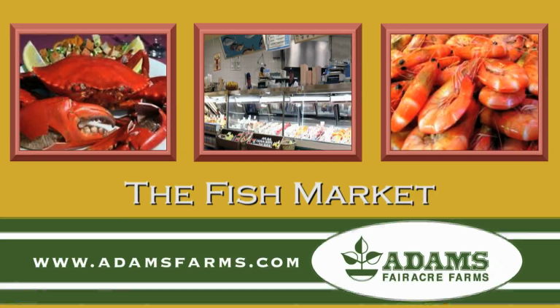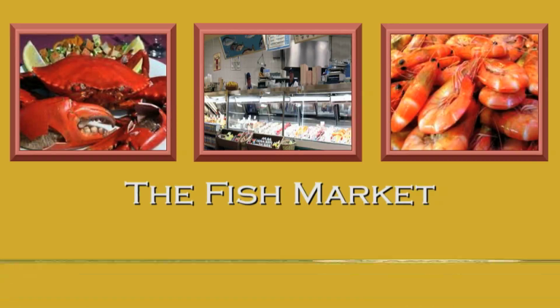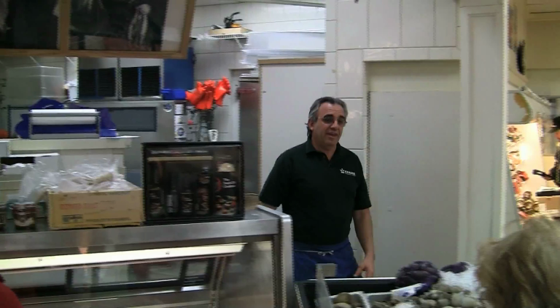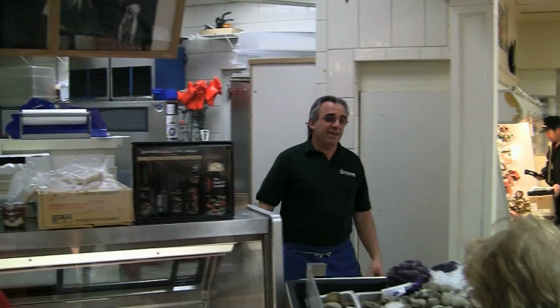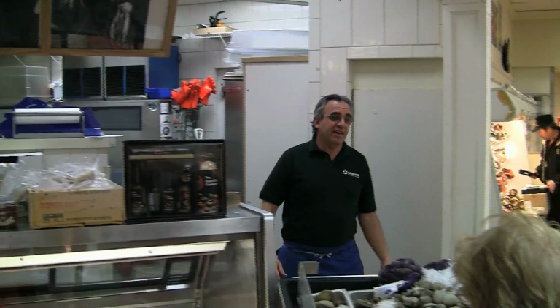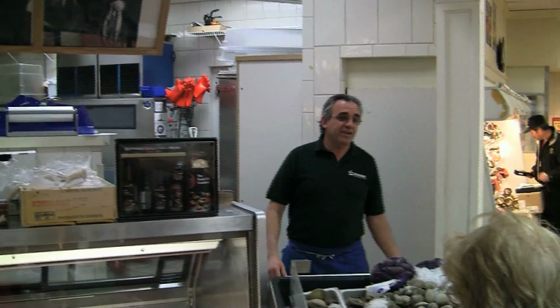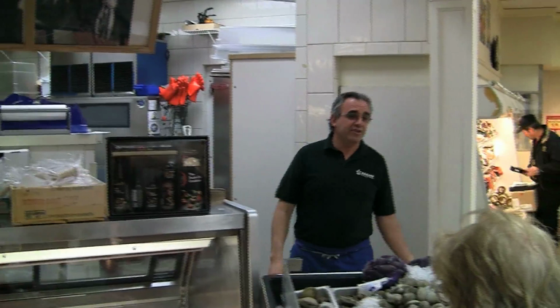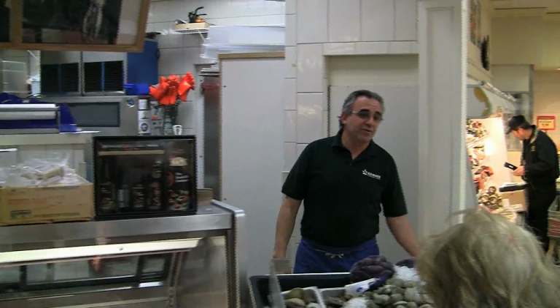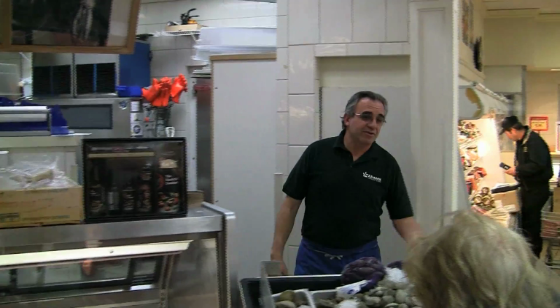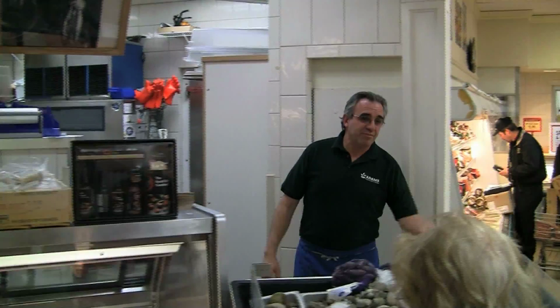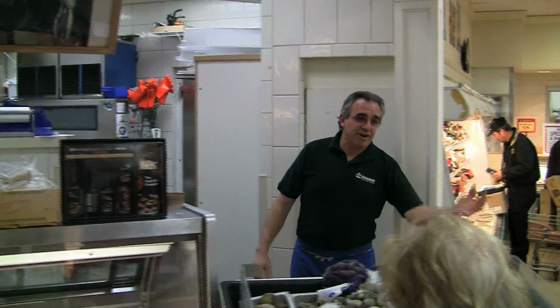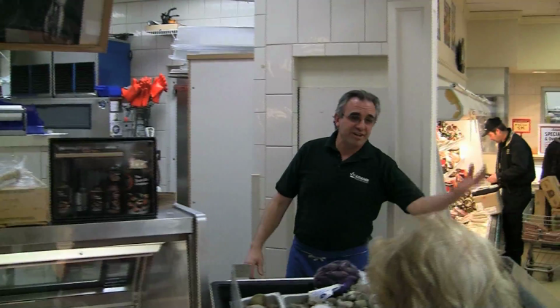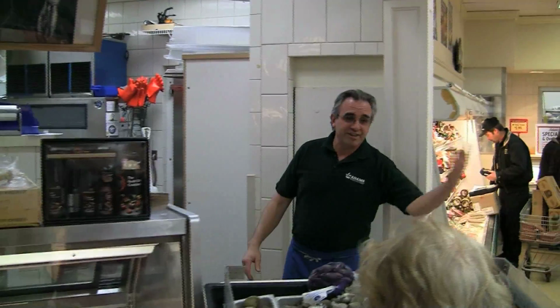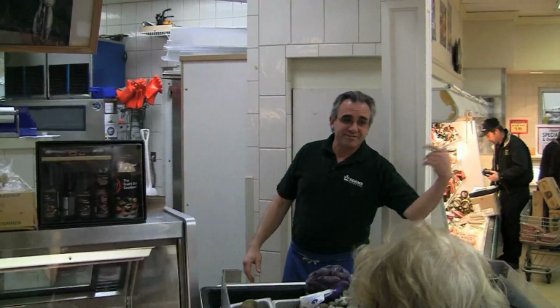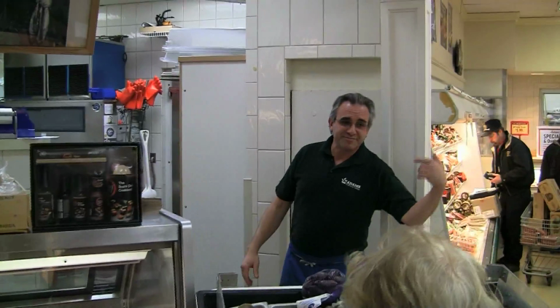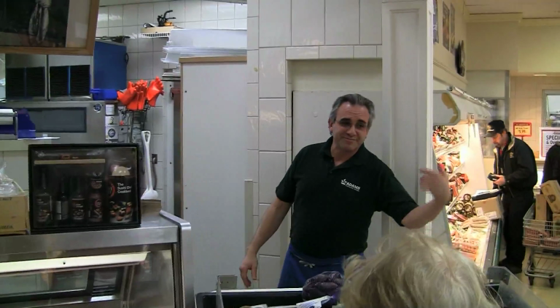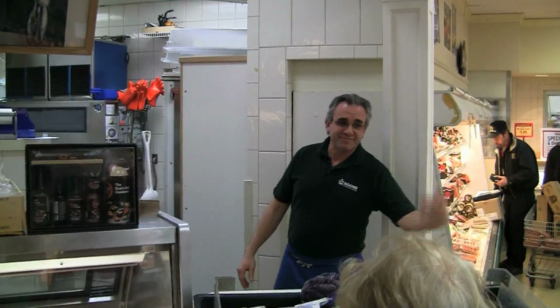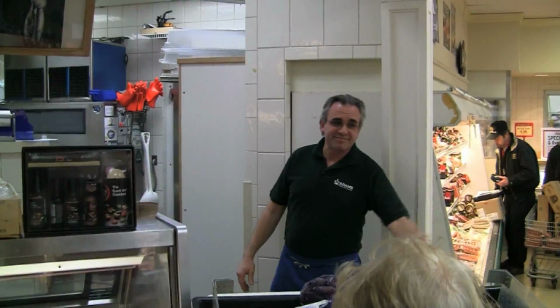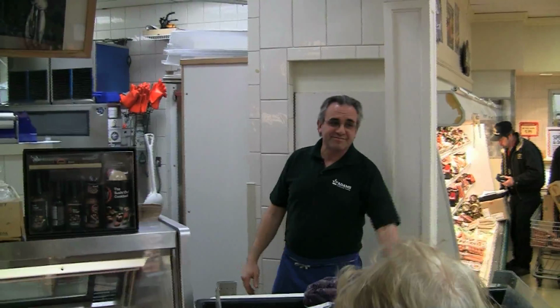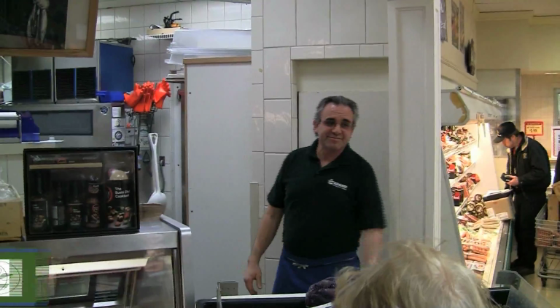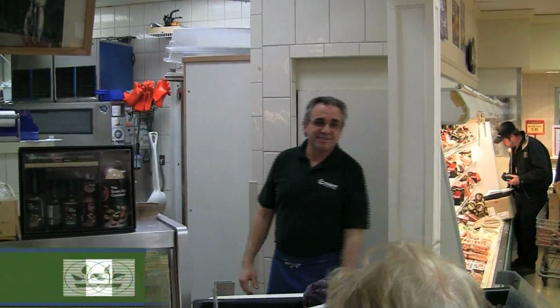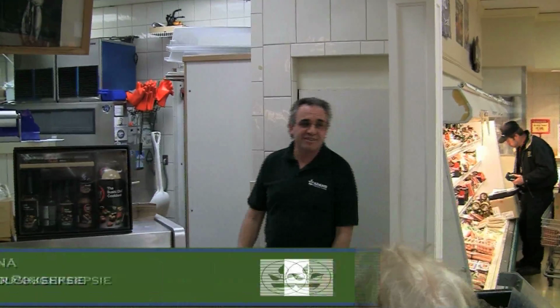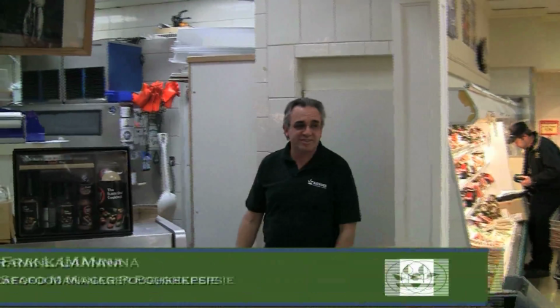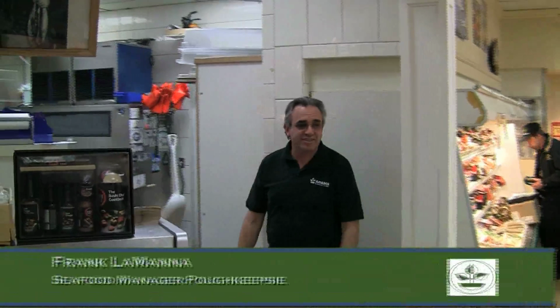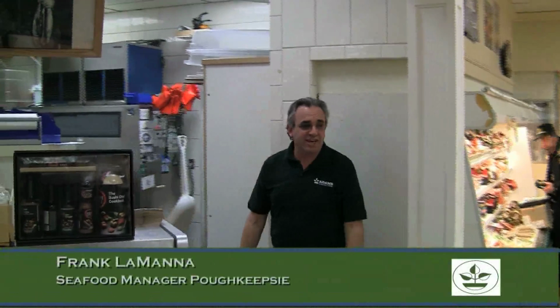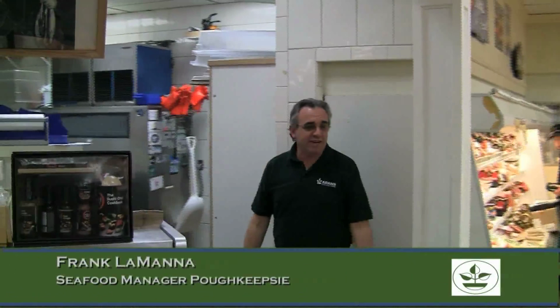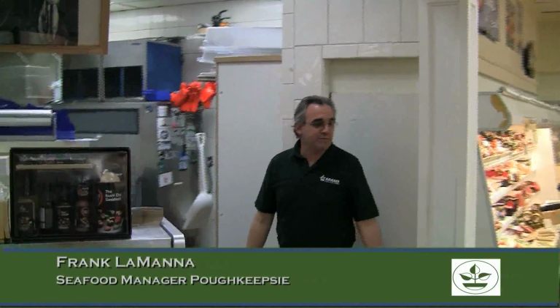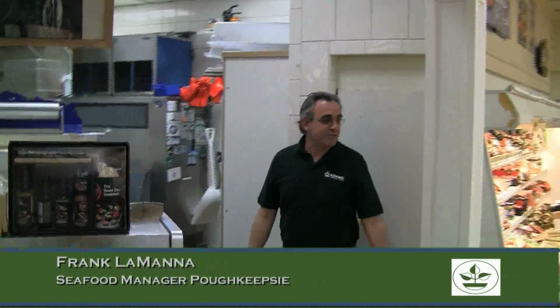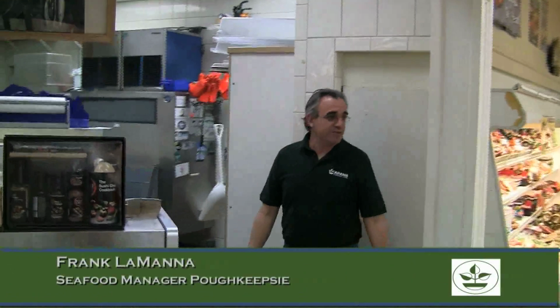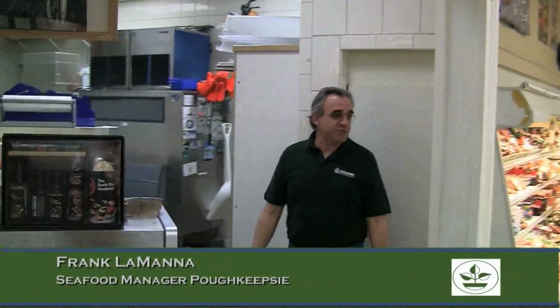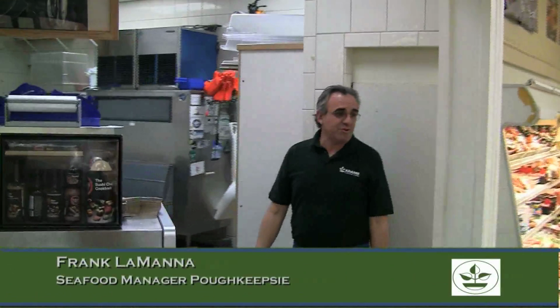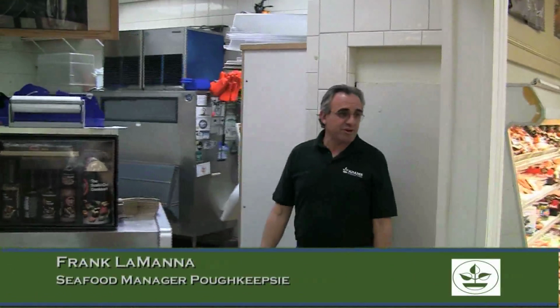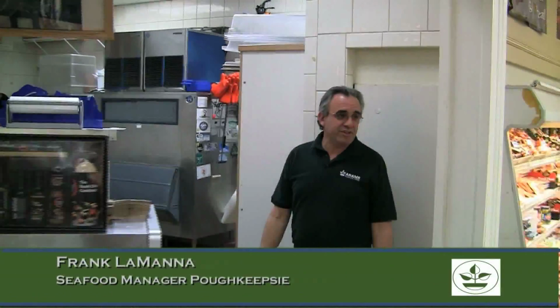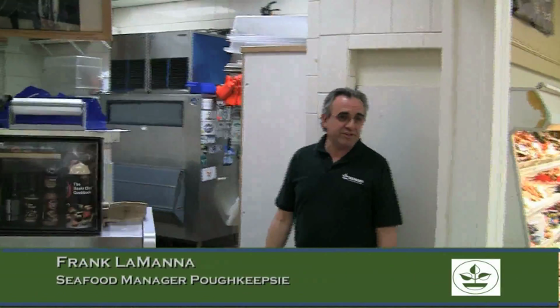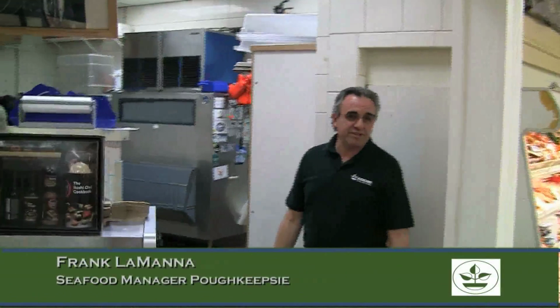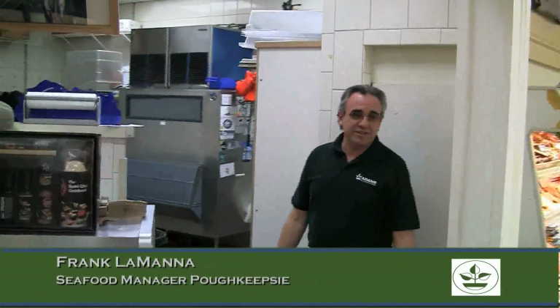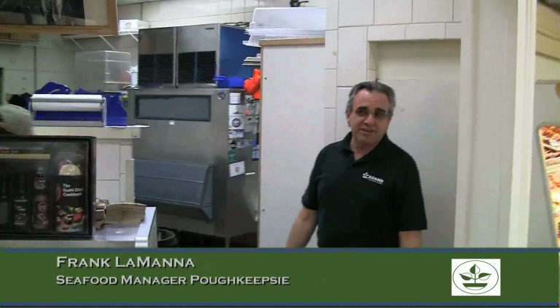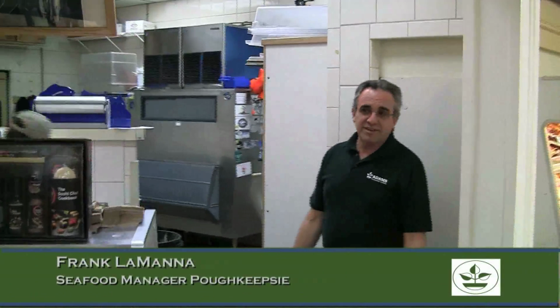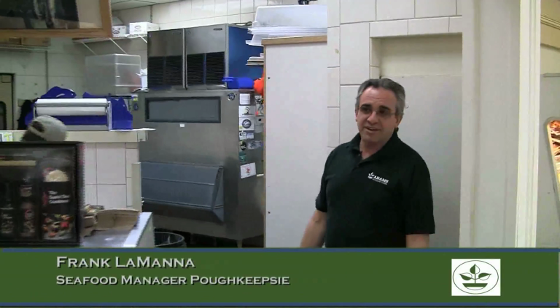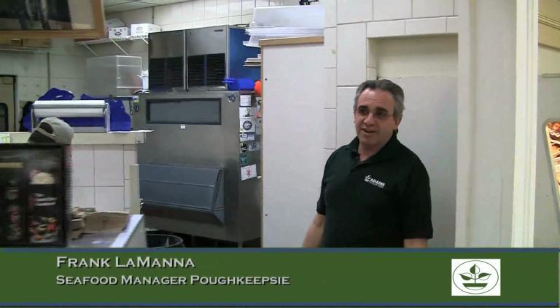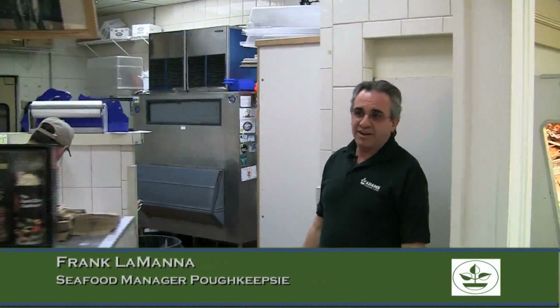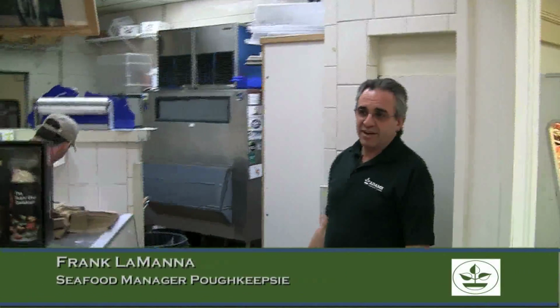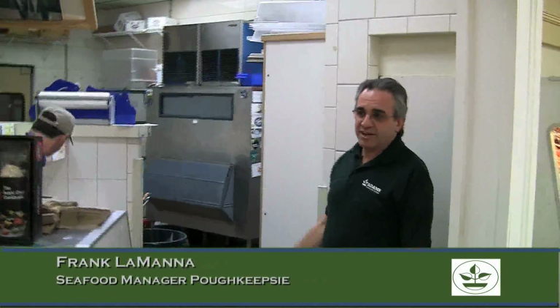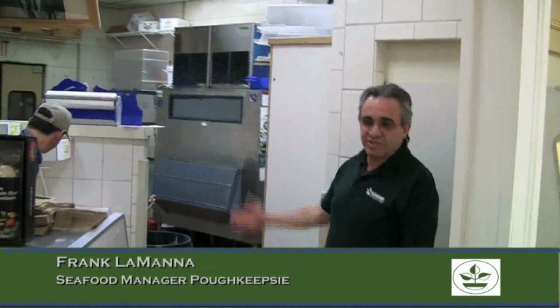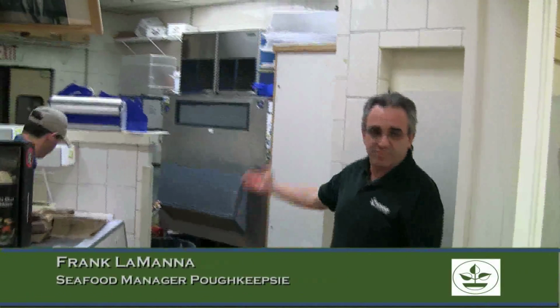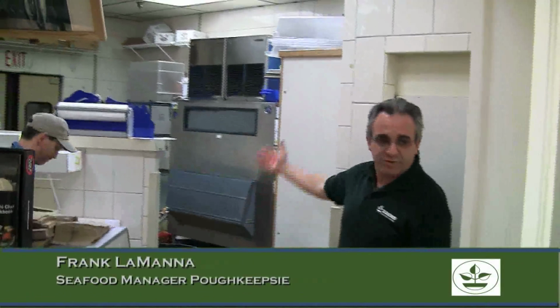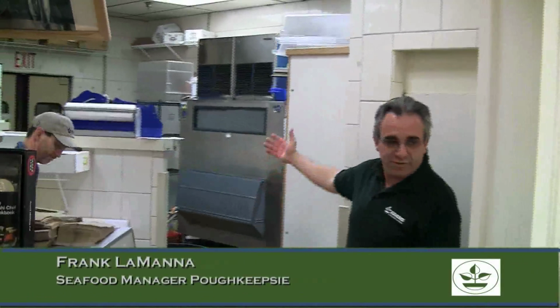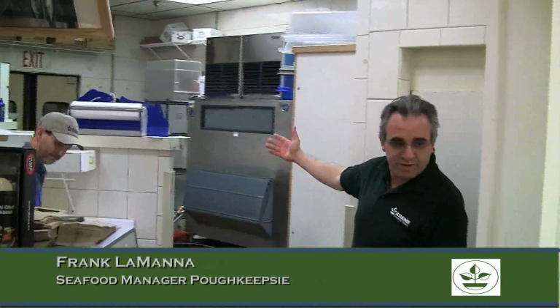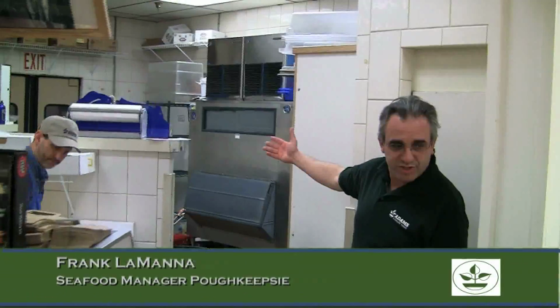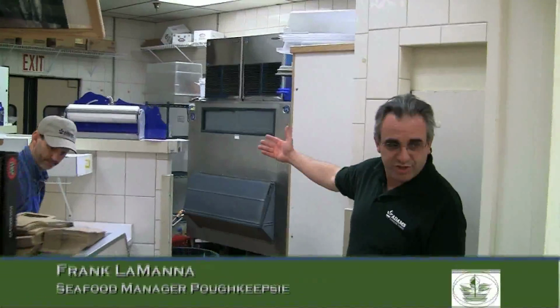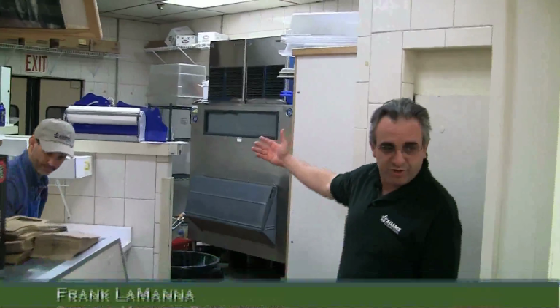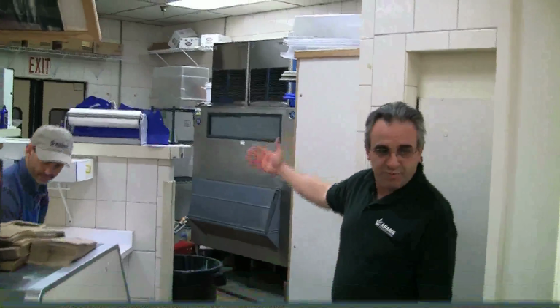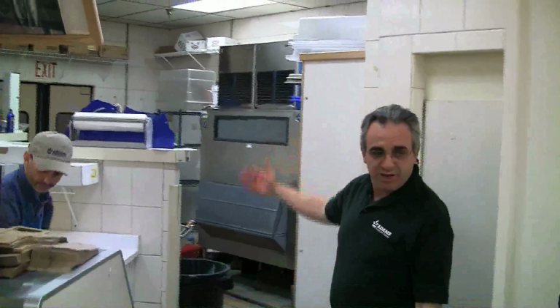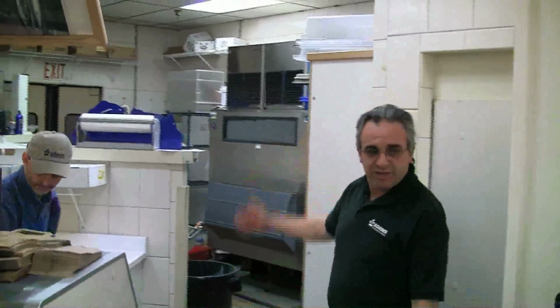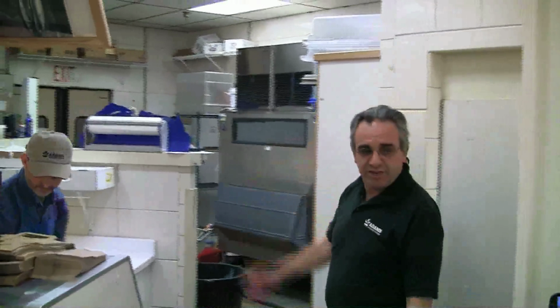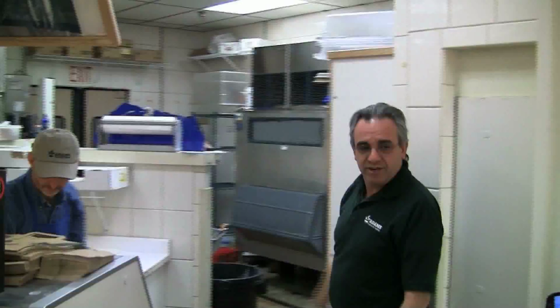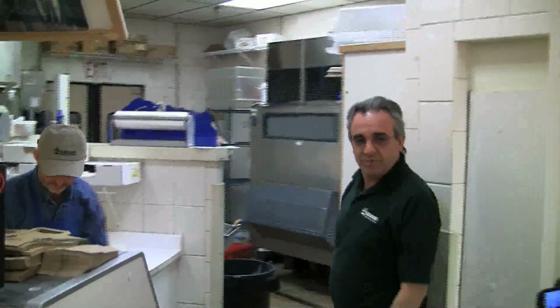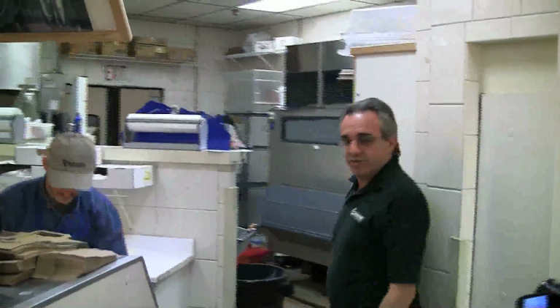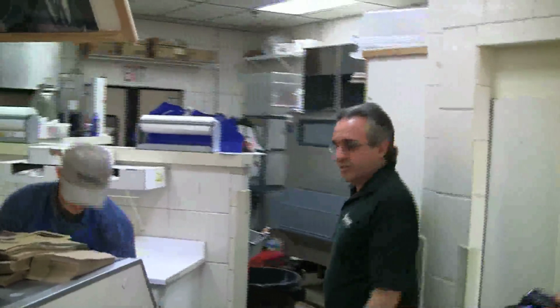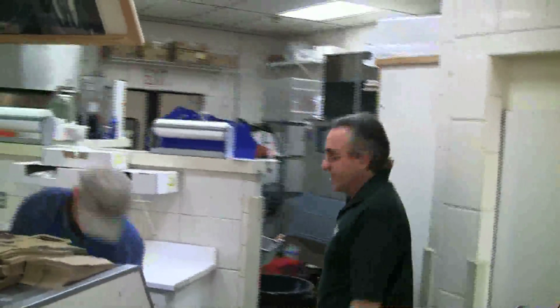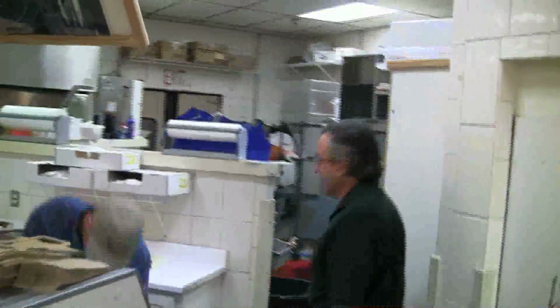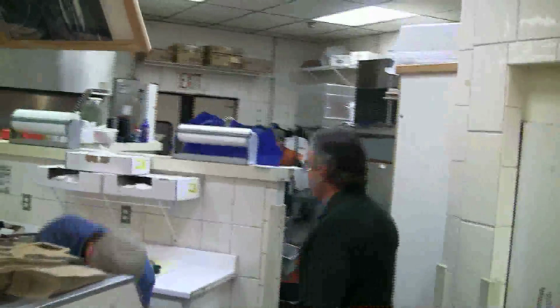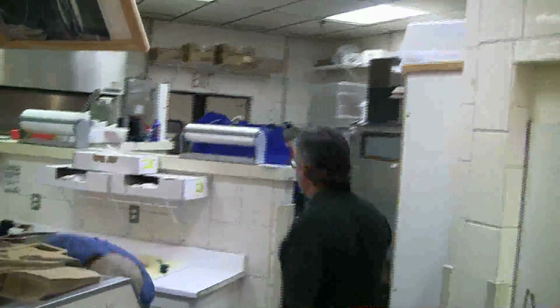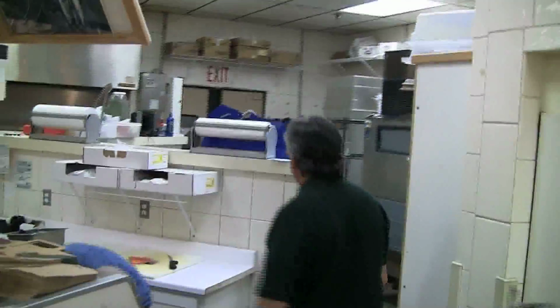Hey, how you doing? Come on in. This is Adam's Fish Market. I got something I want to show you back here that we just got in.